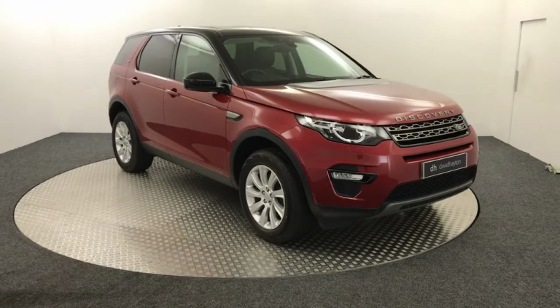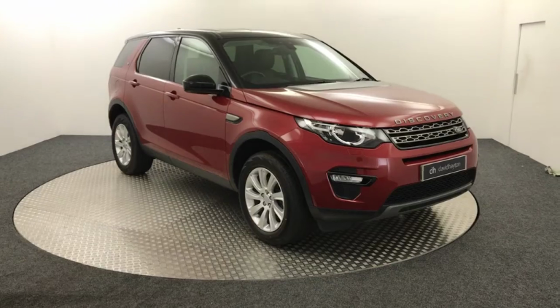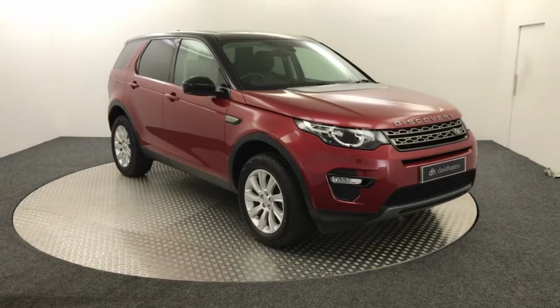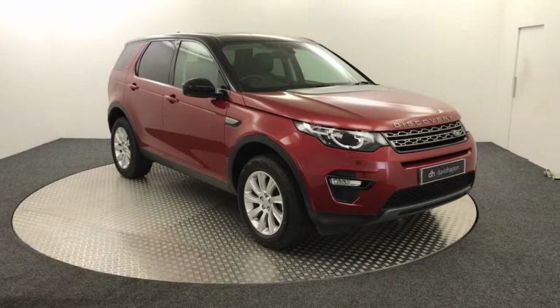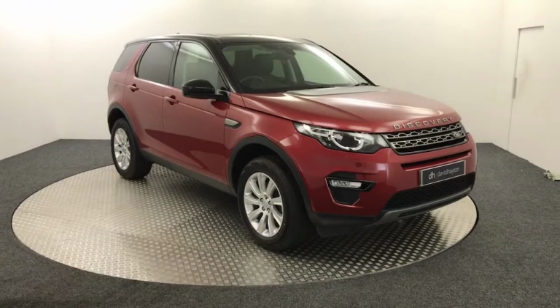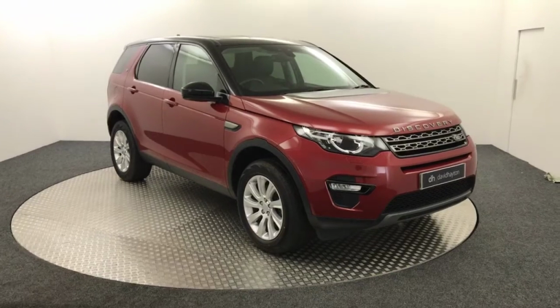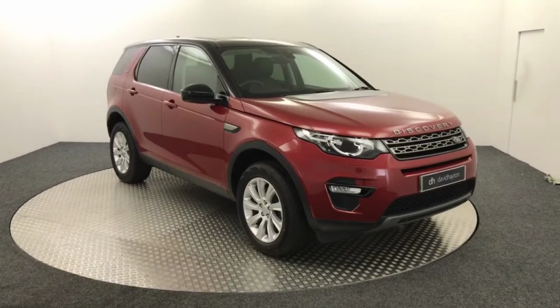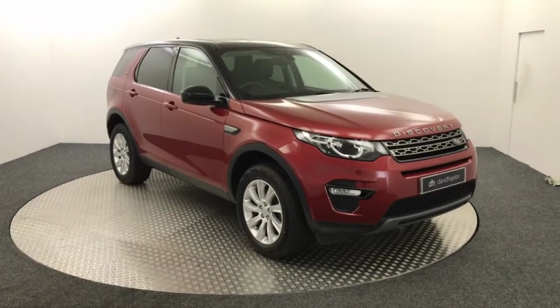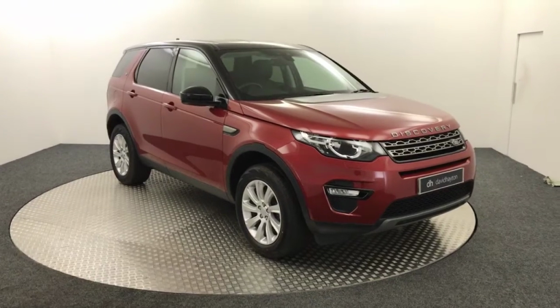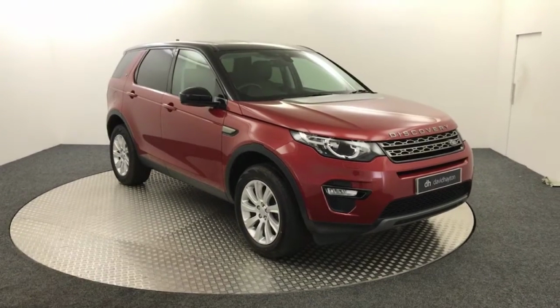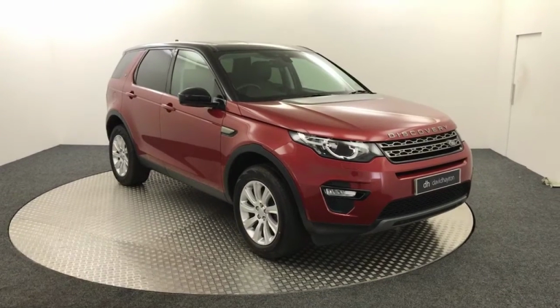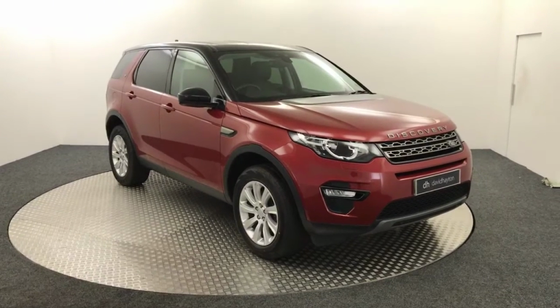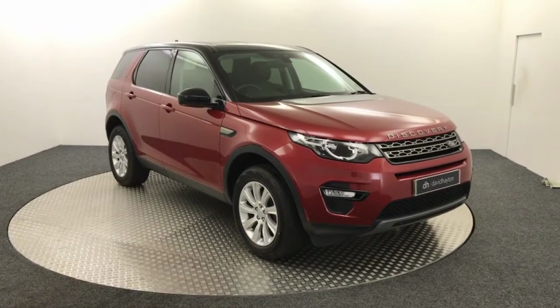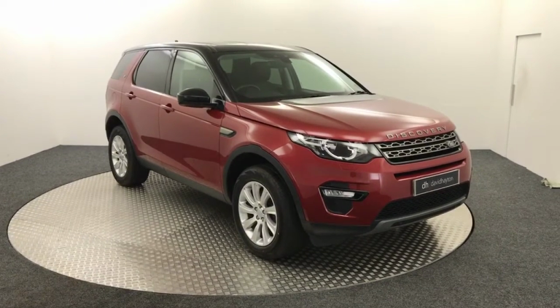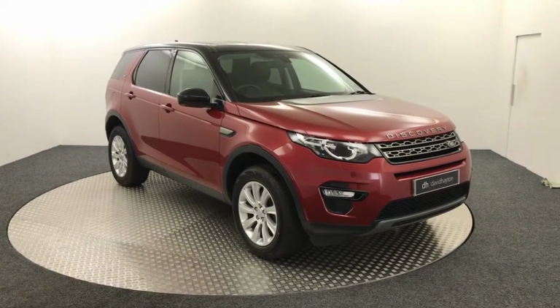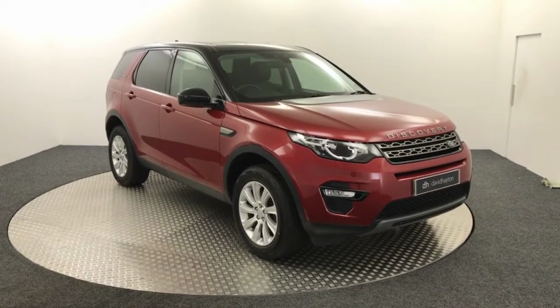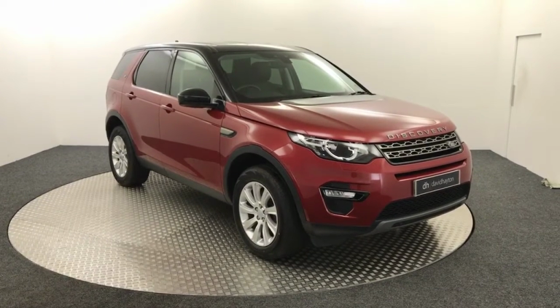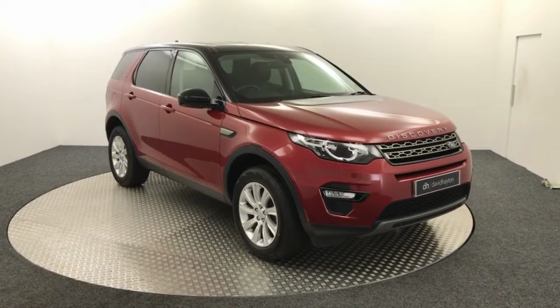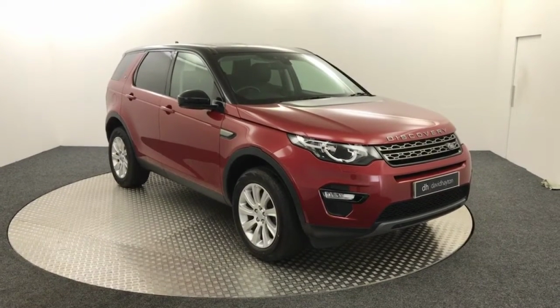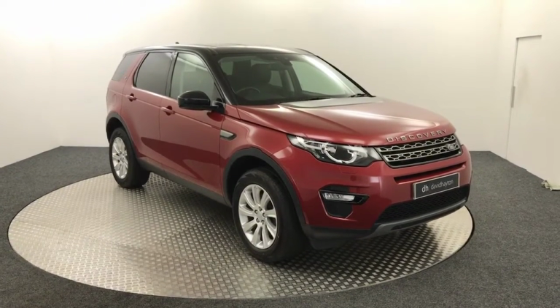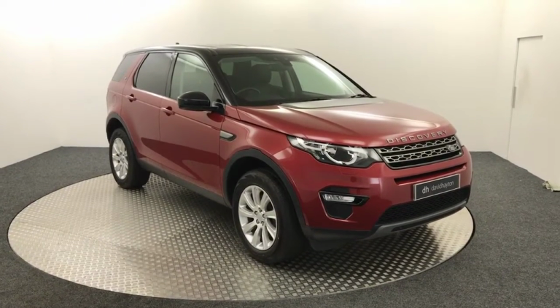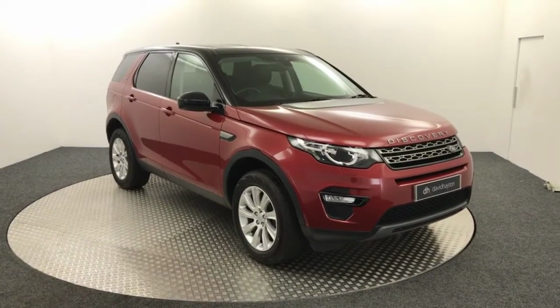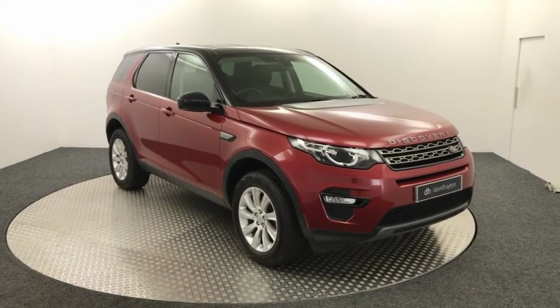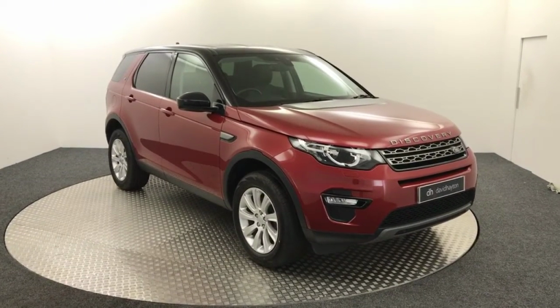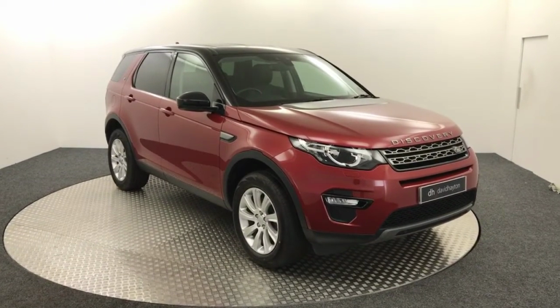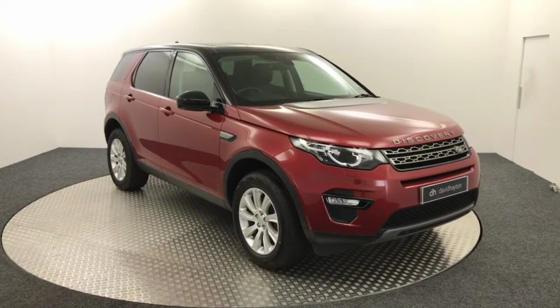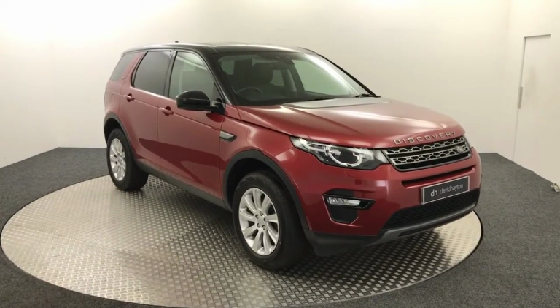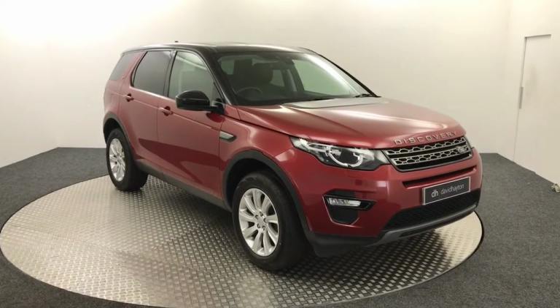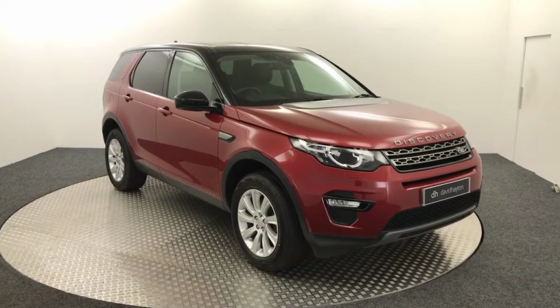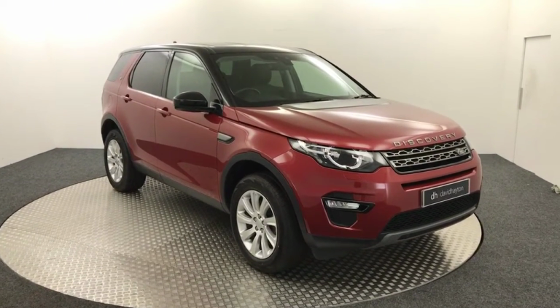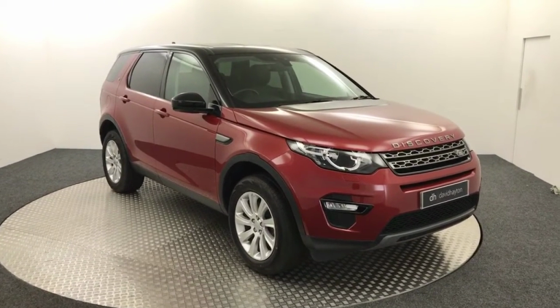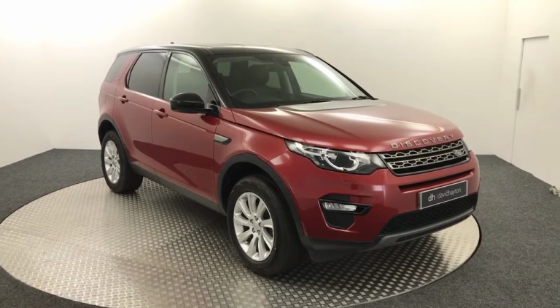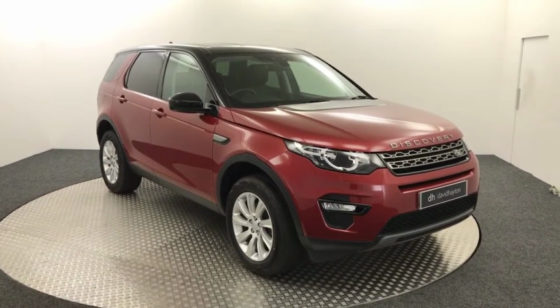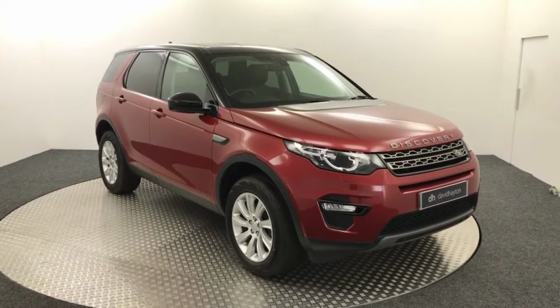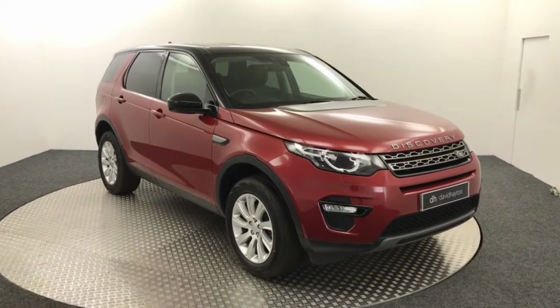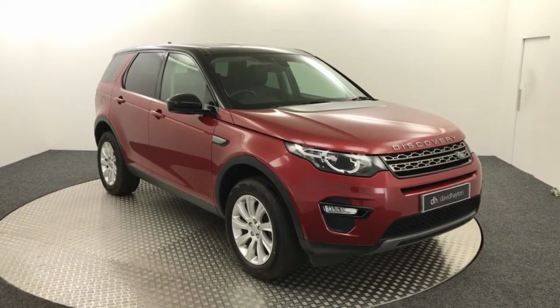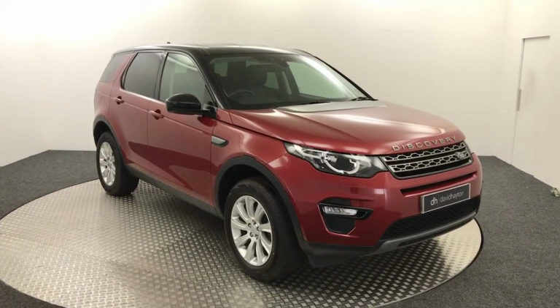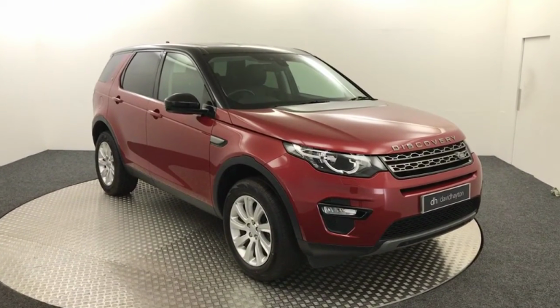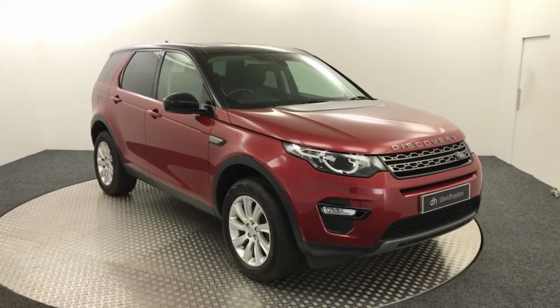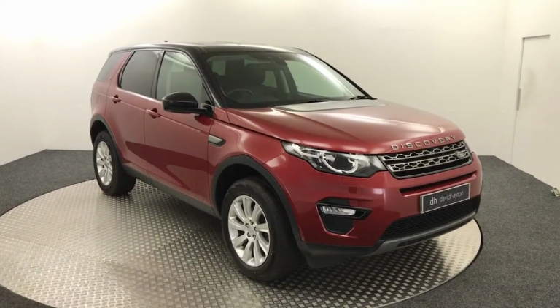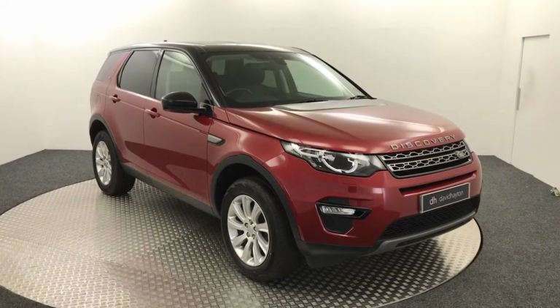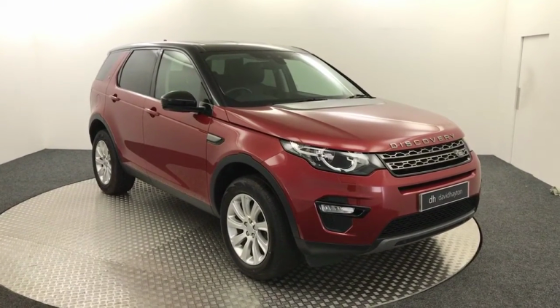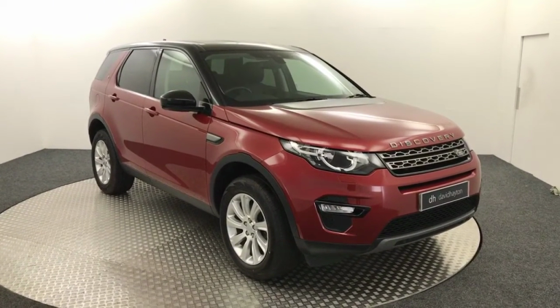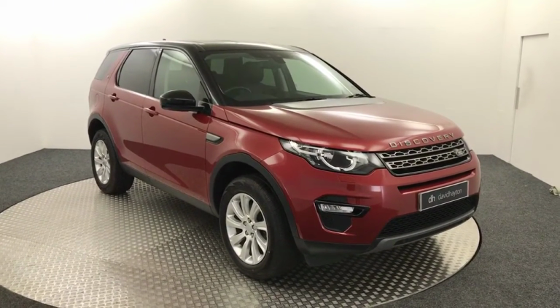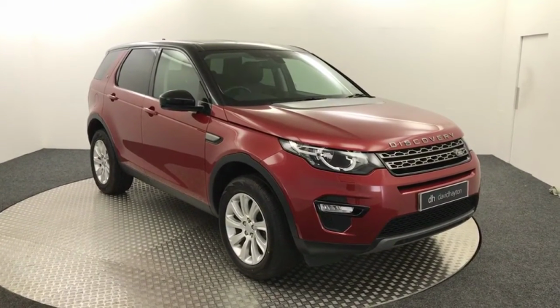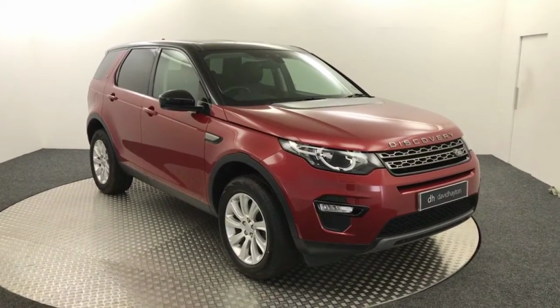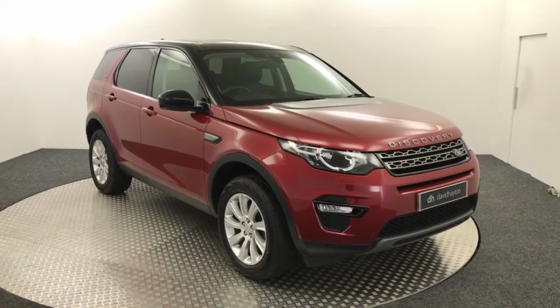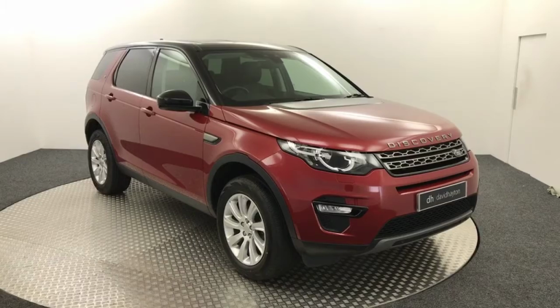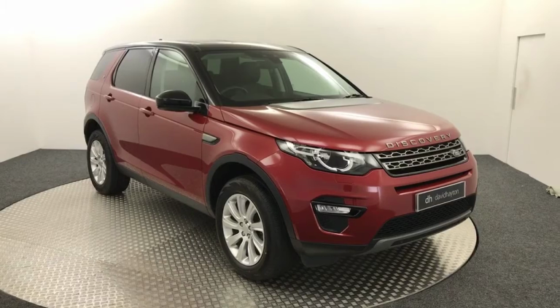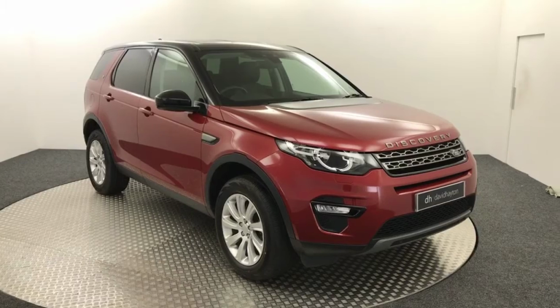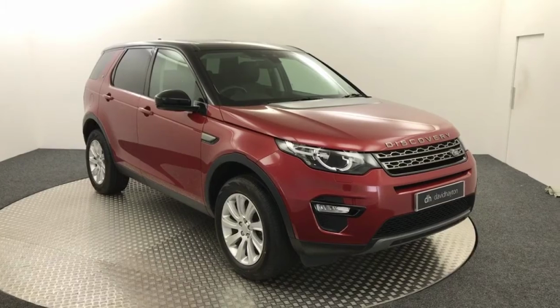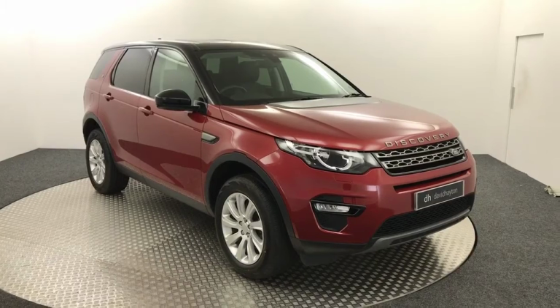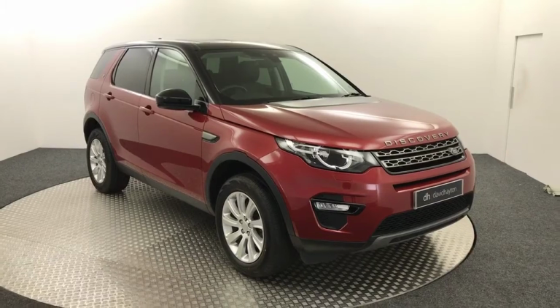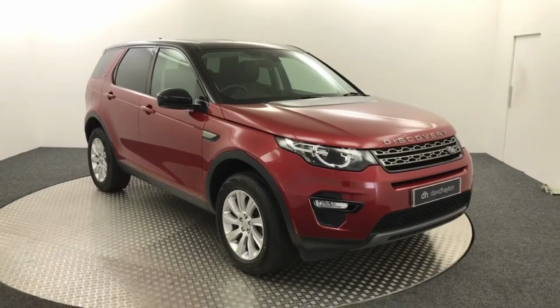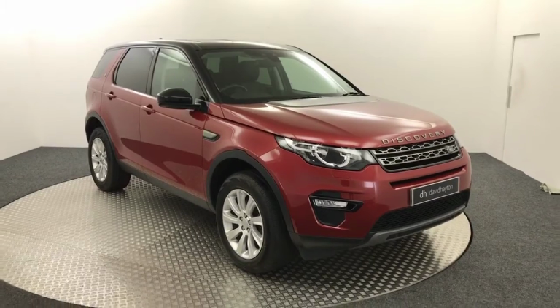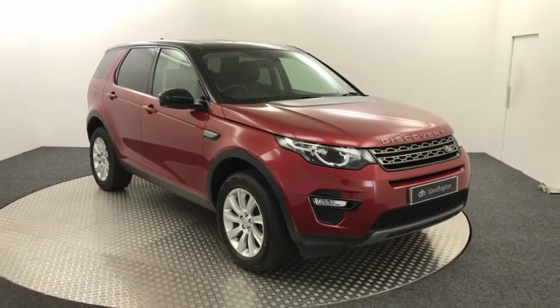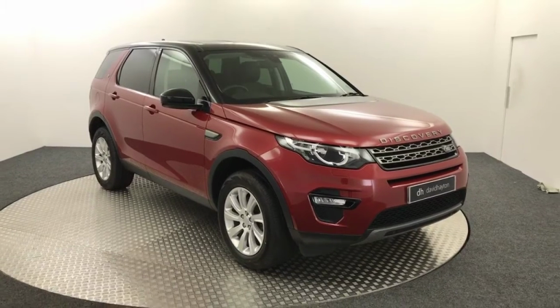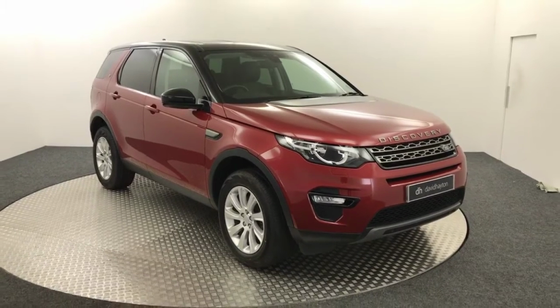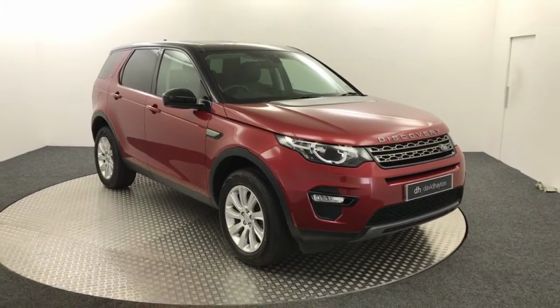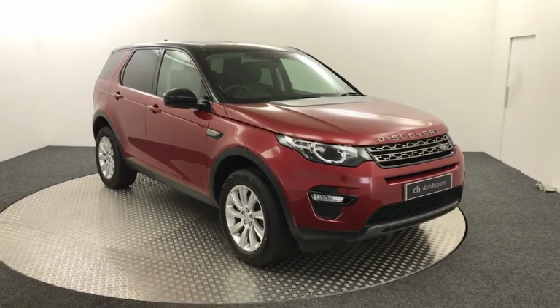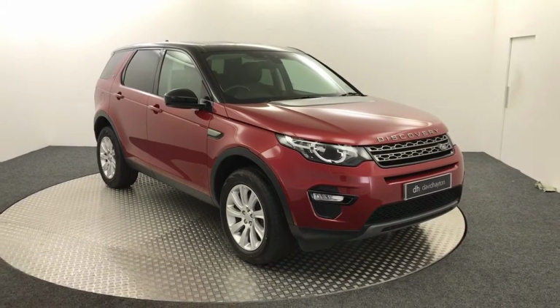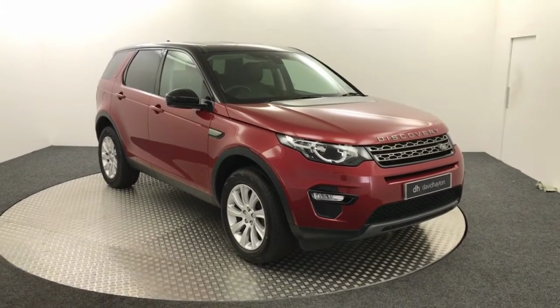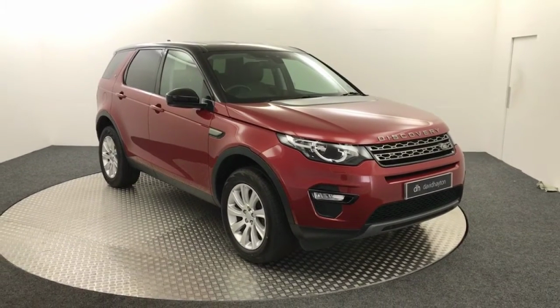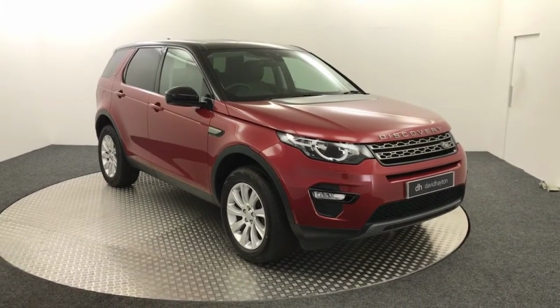Hi, it's James from David Haytons Auto Store. Today on the turntable we have this 2015 Land Rover Discovery Sport.